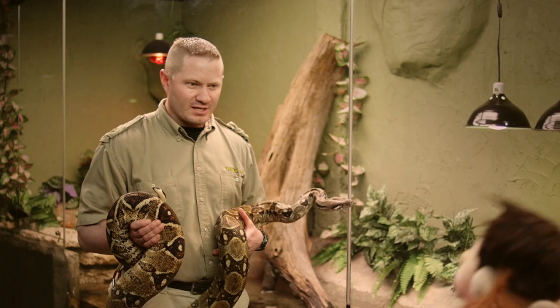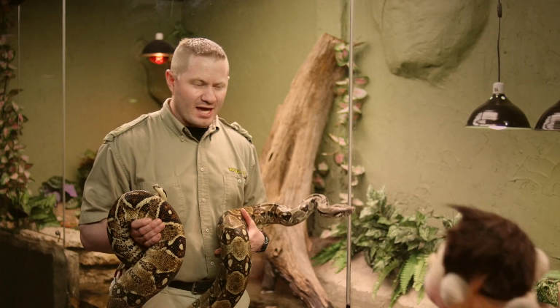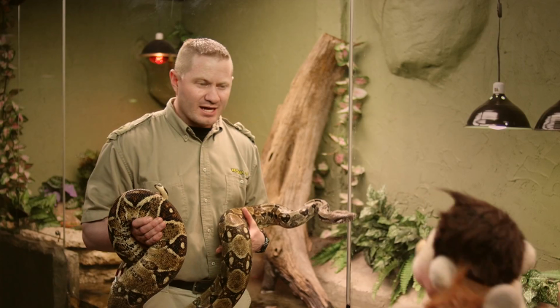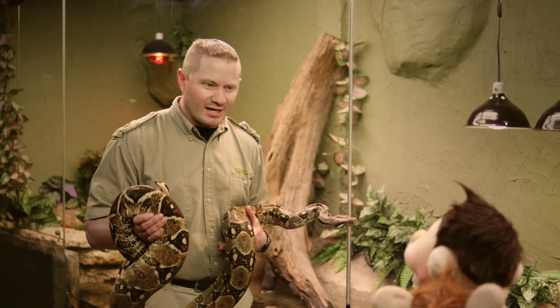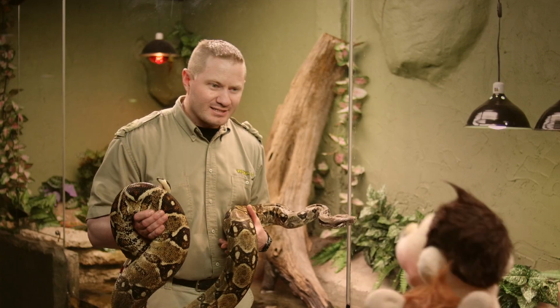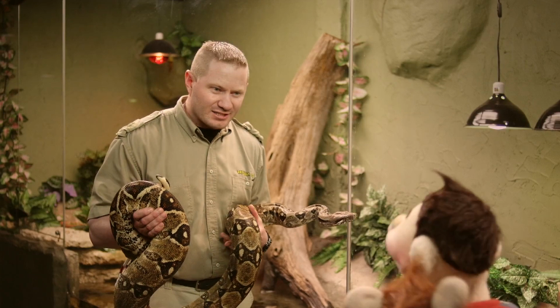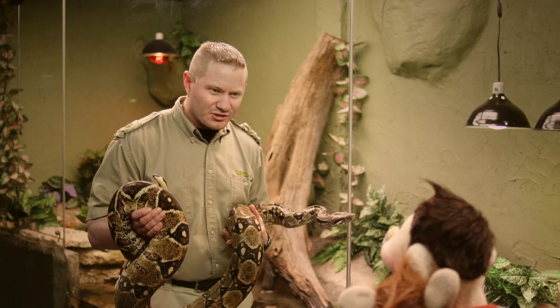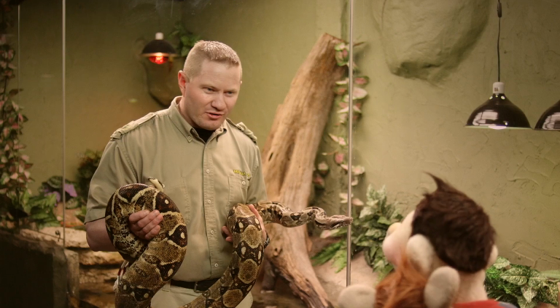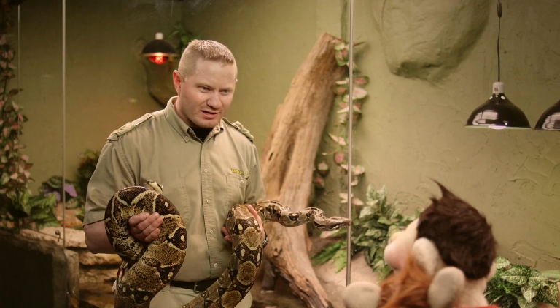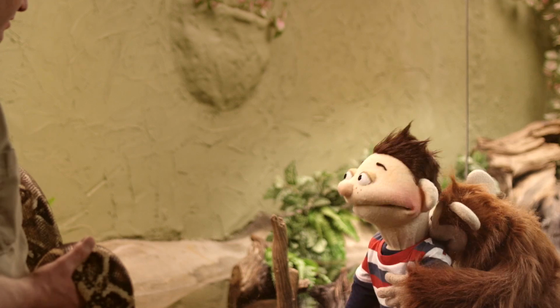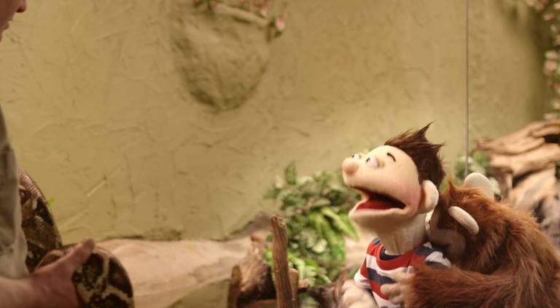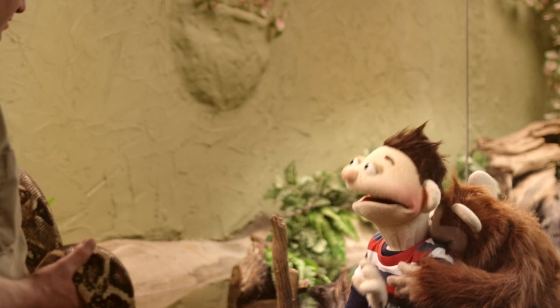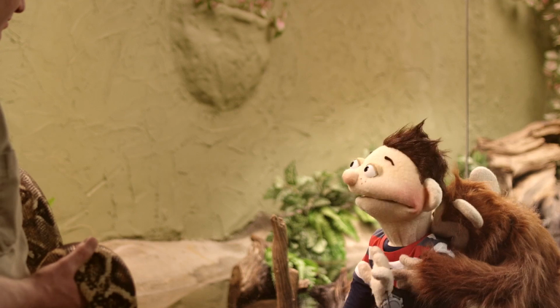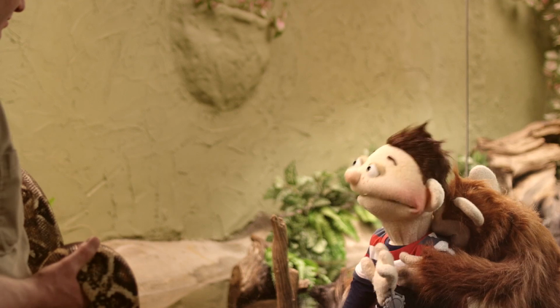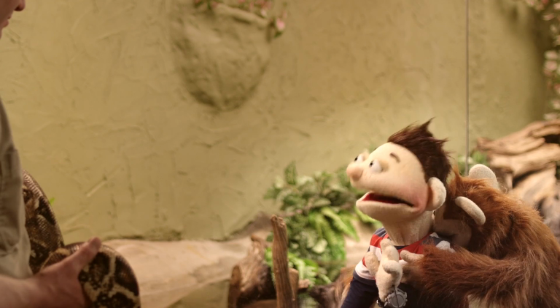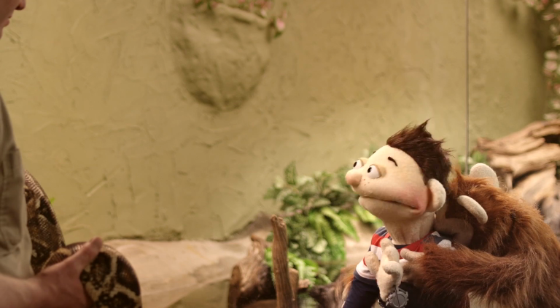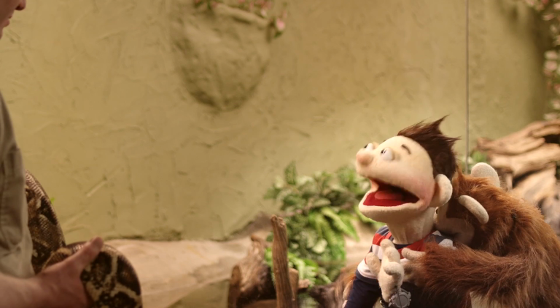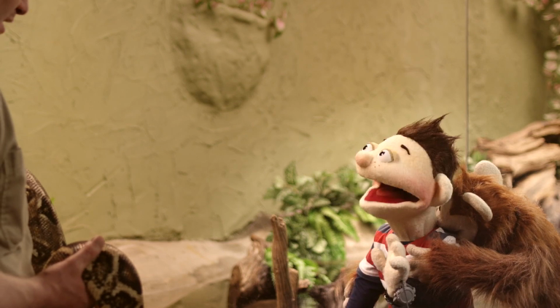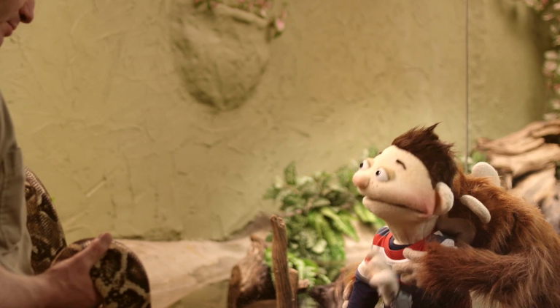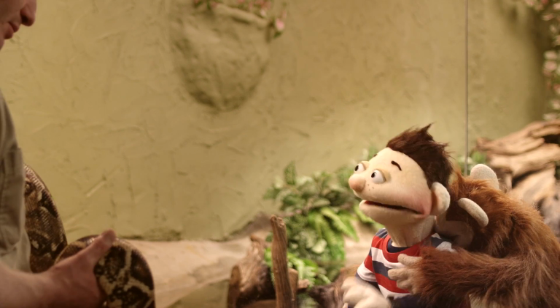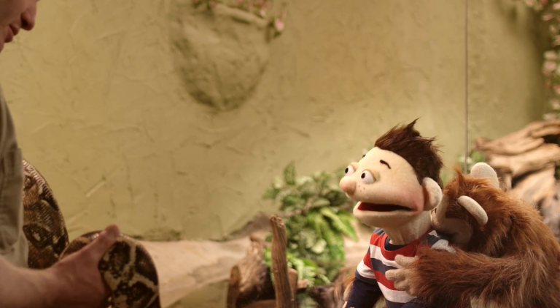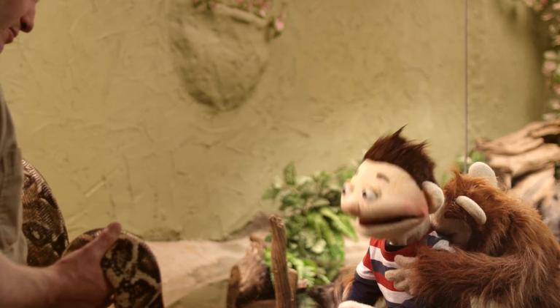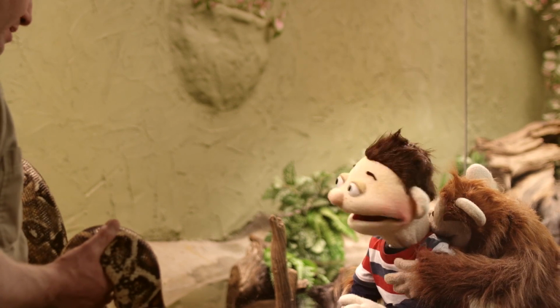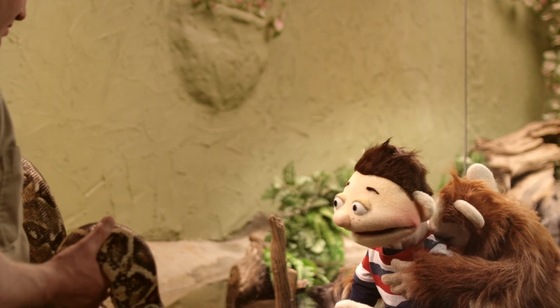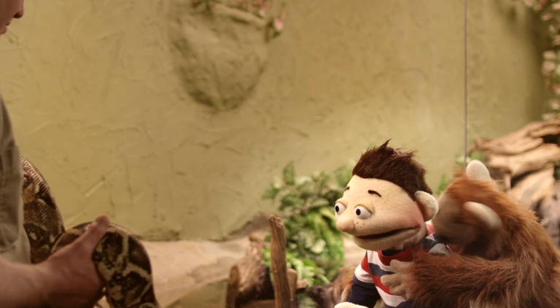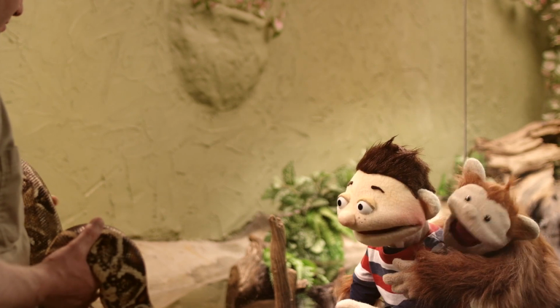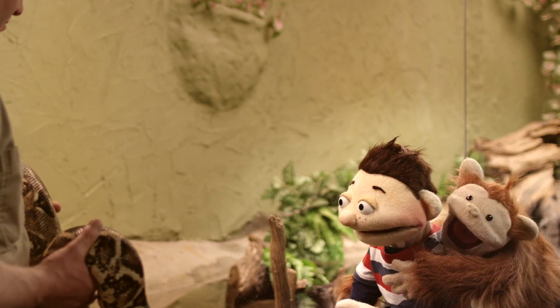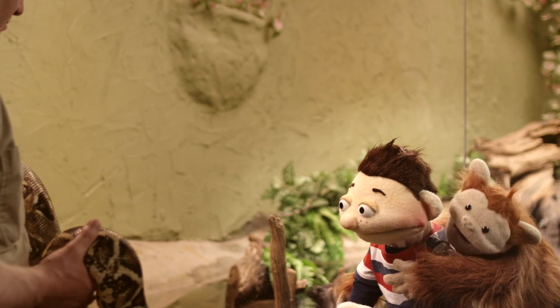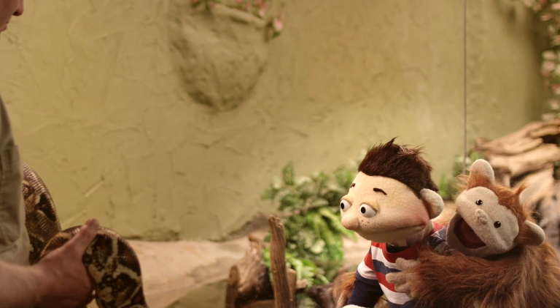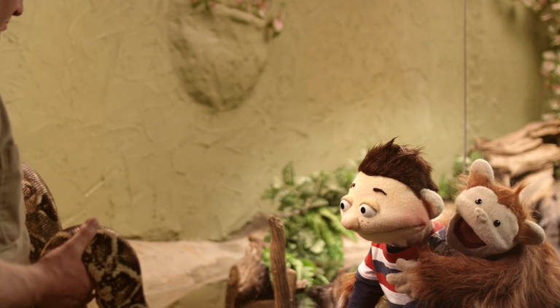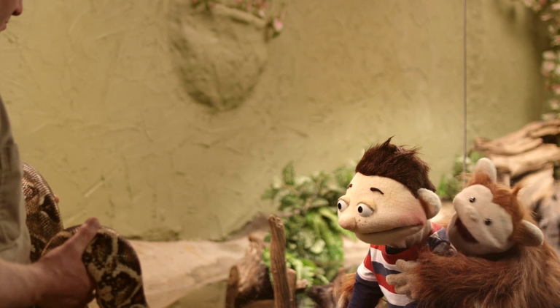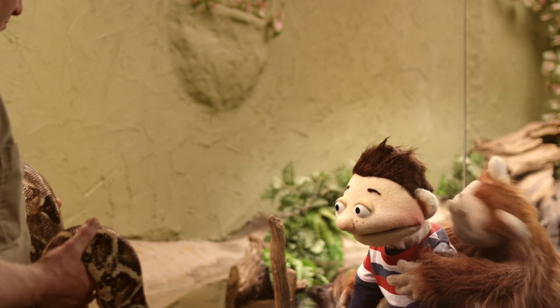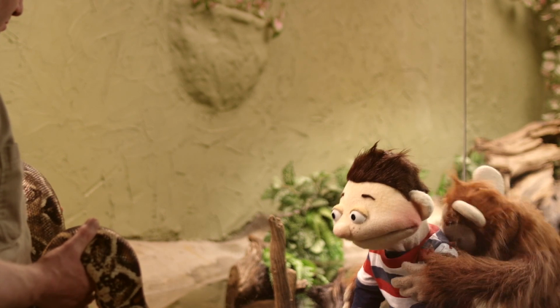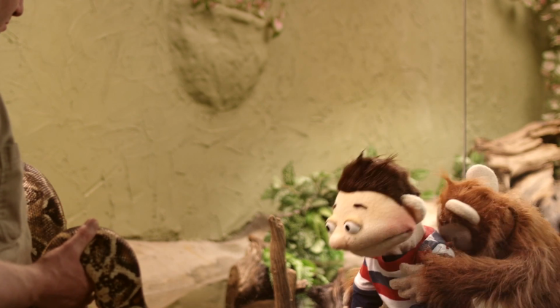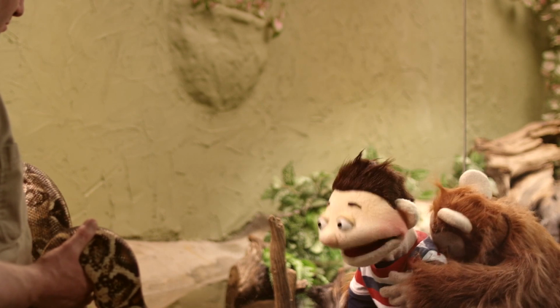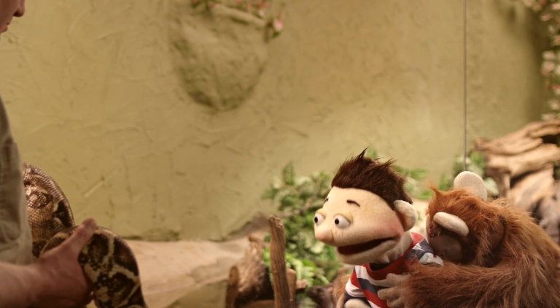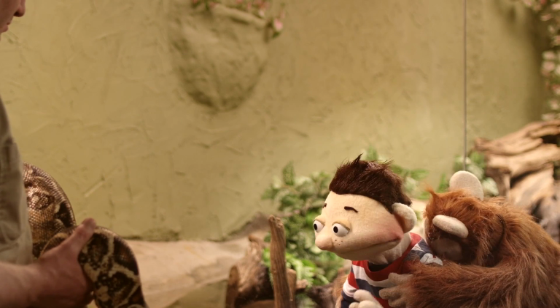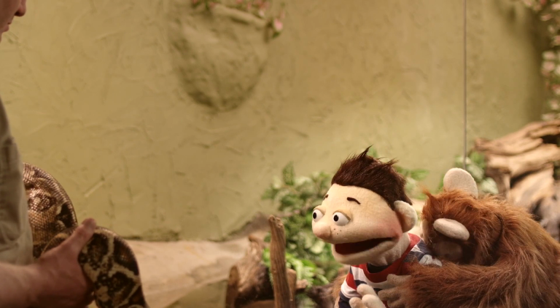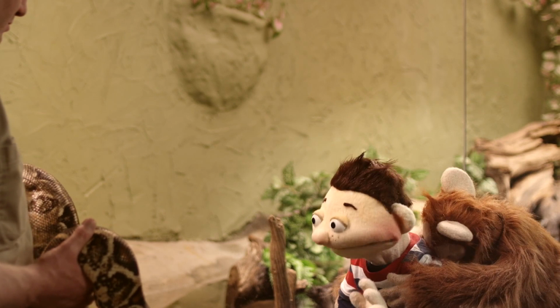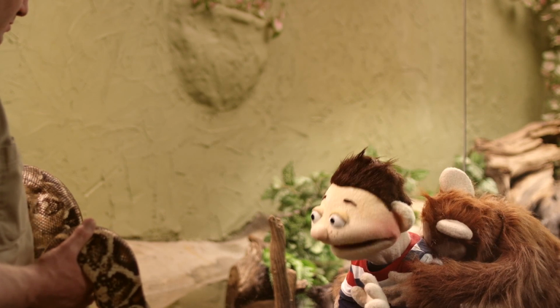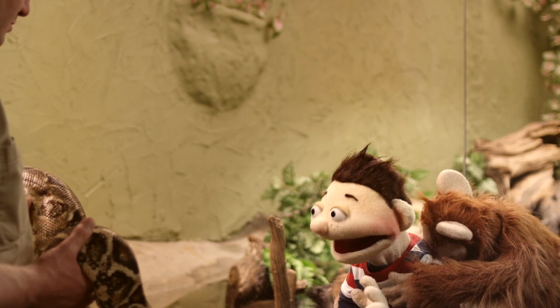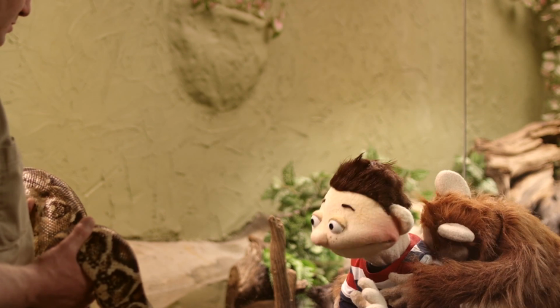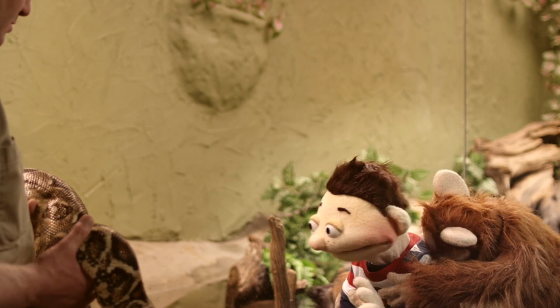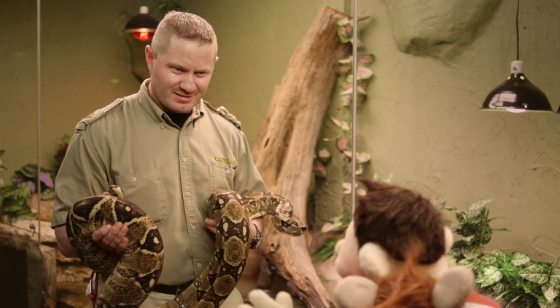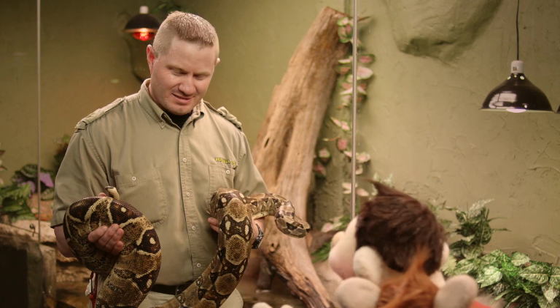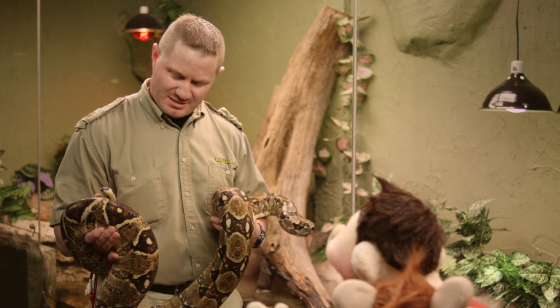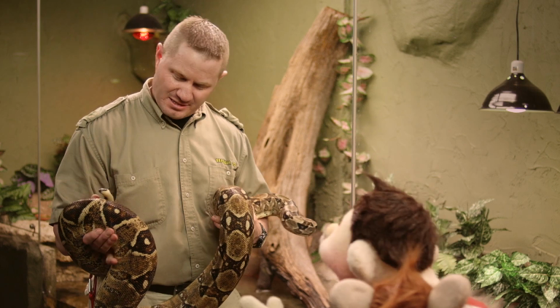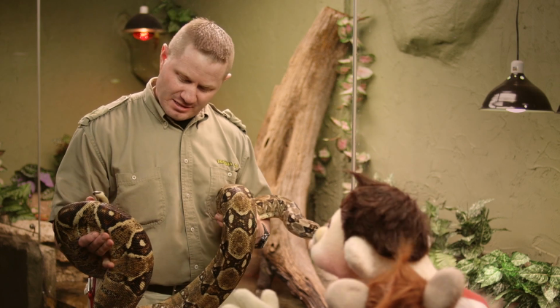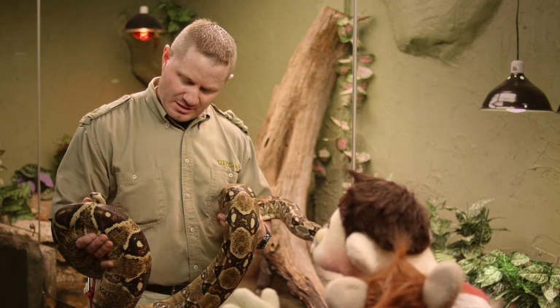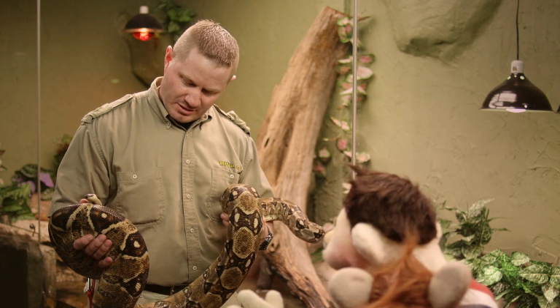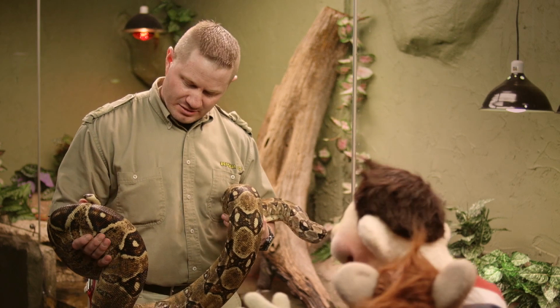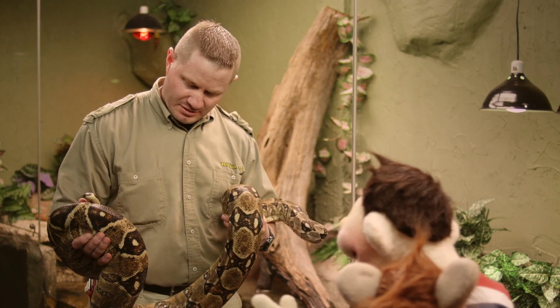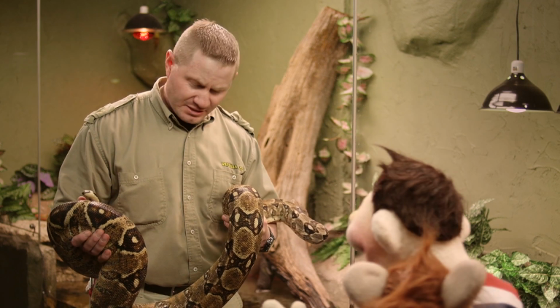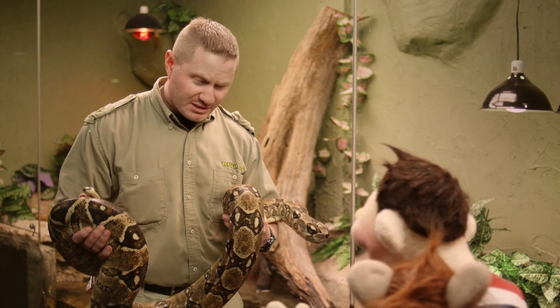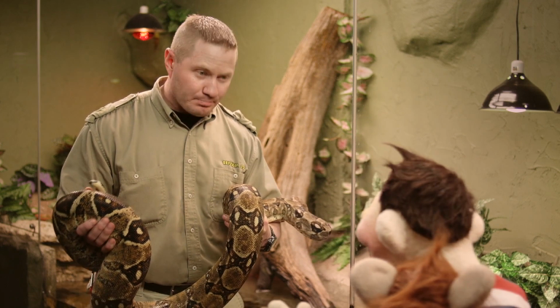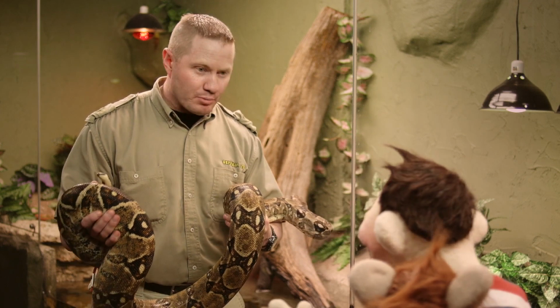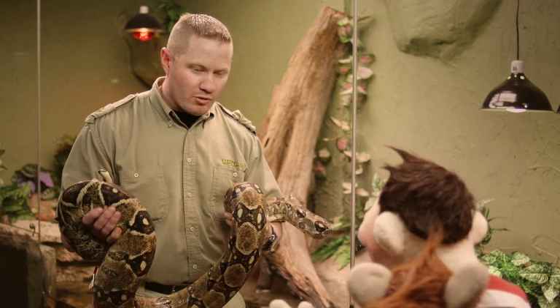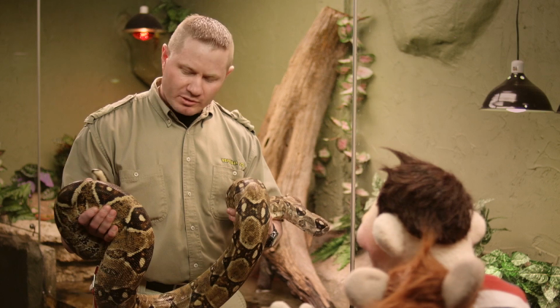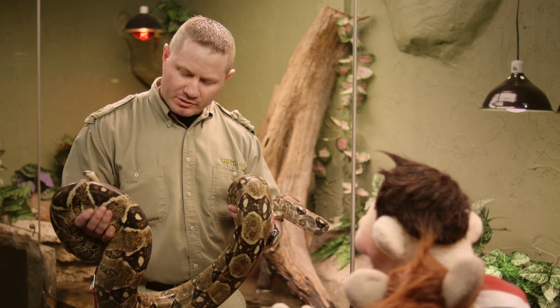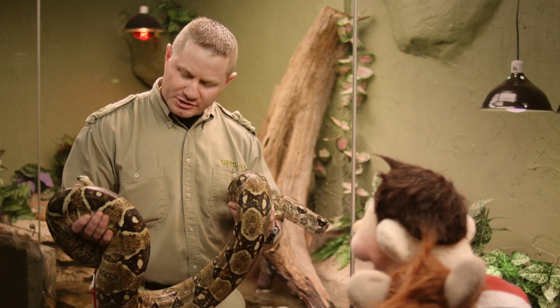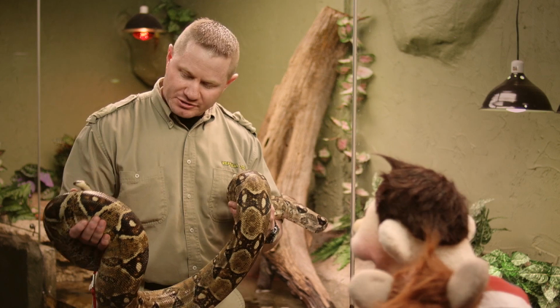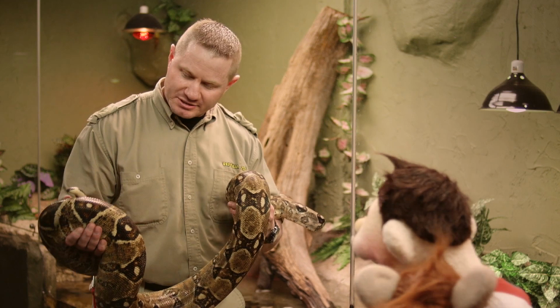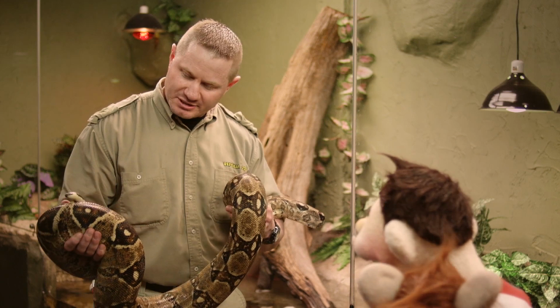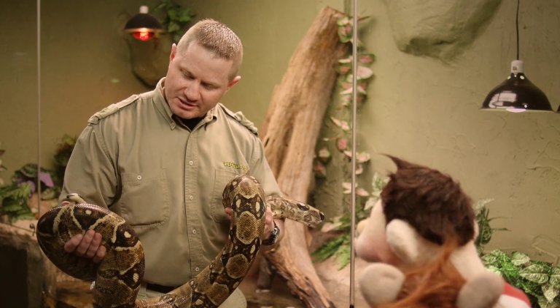Hey guys, how's it going? Good, how are you, Lee? I'm doing great, thanks. Whoa, what do you have there? This is a boa constrictor.